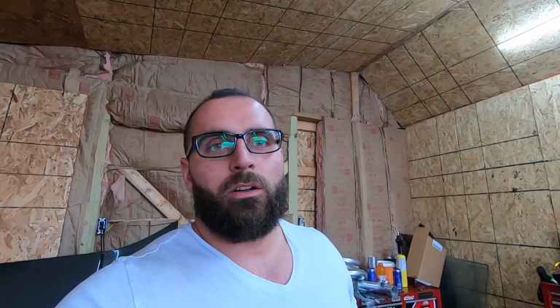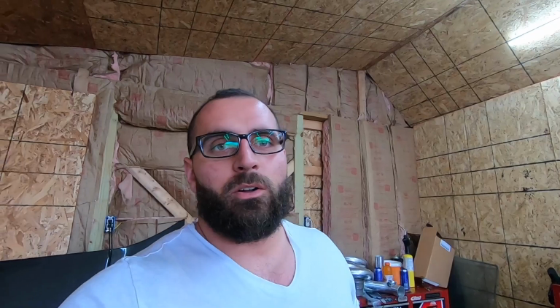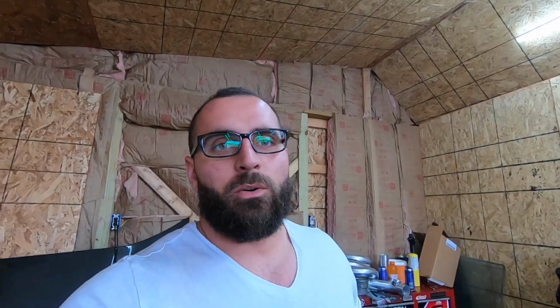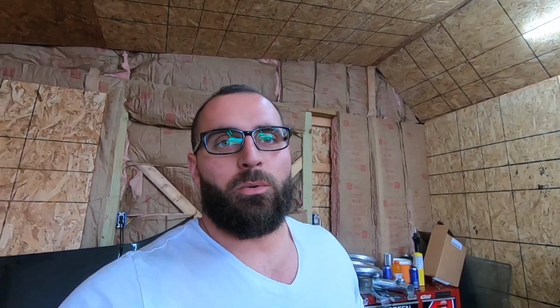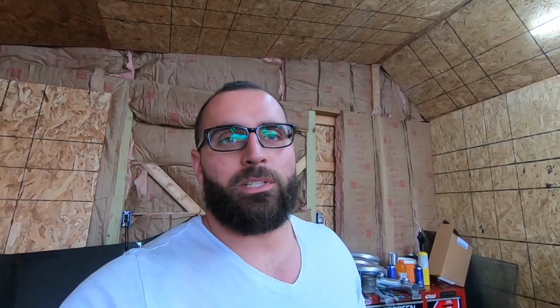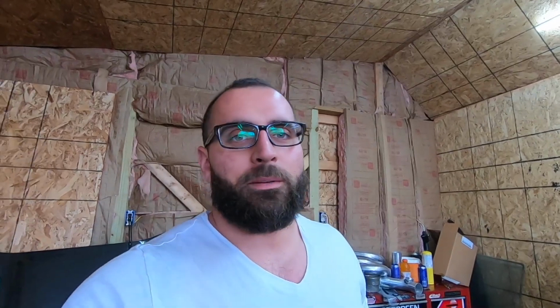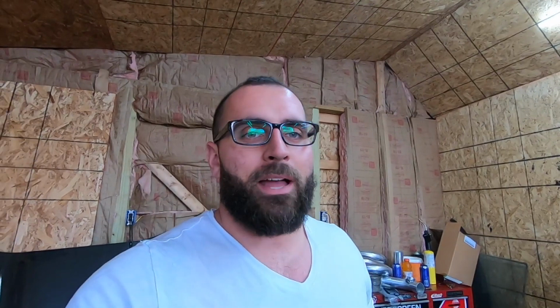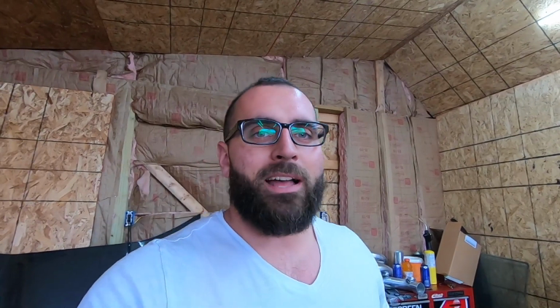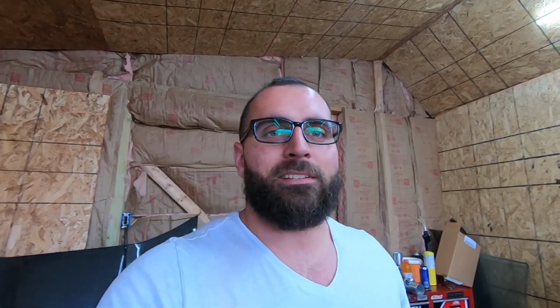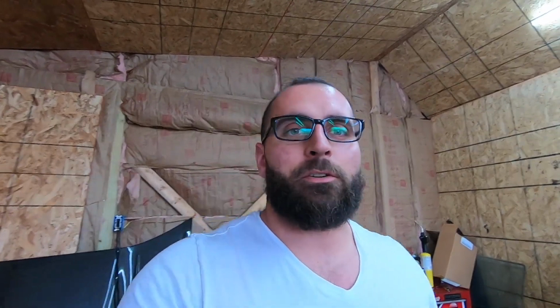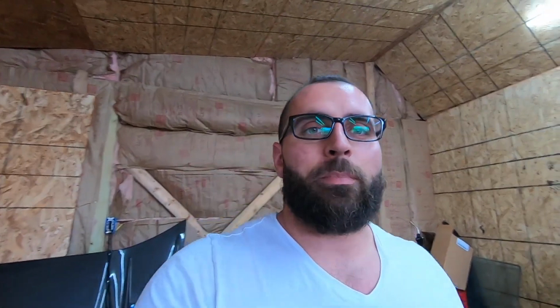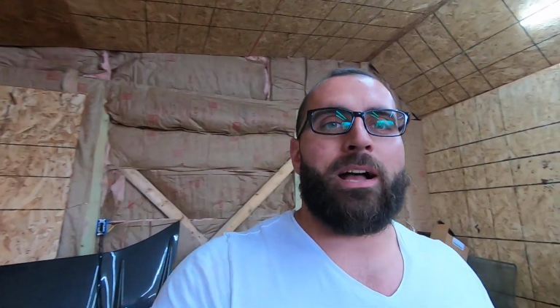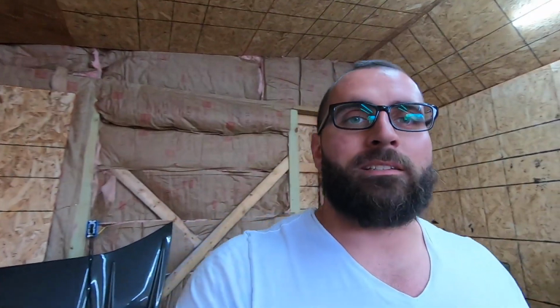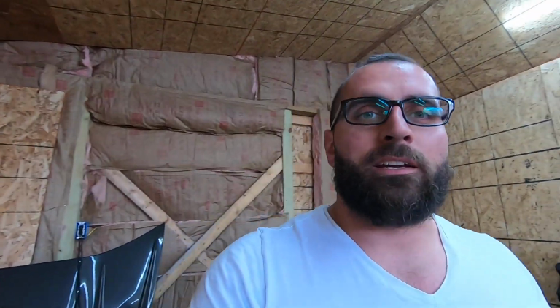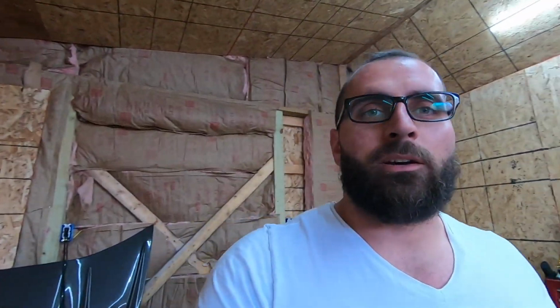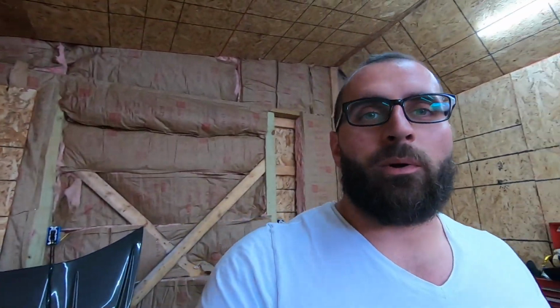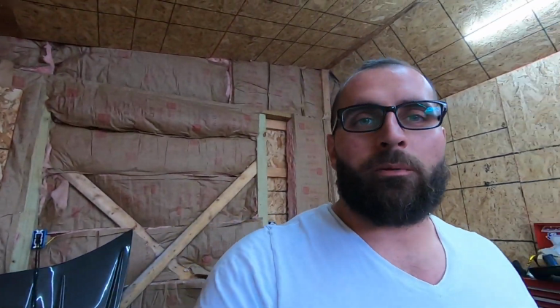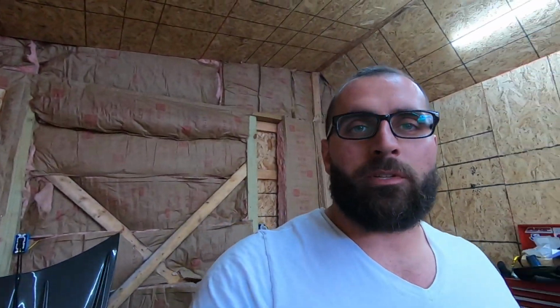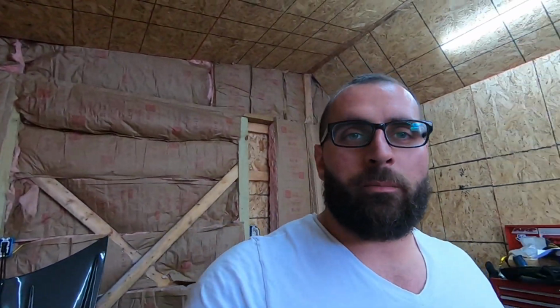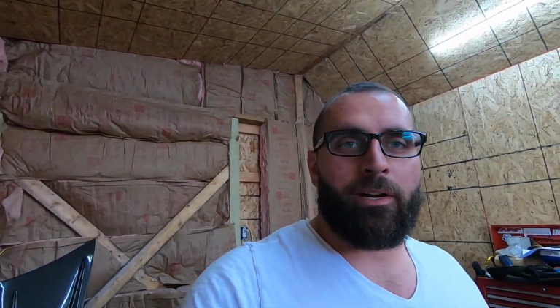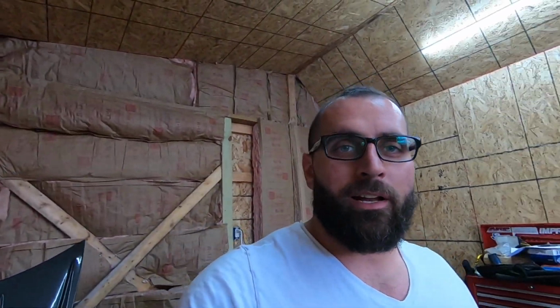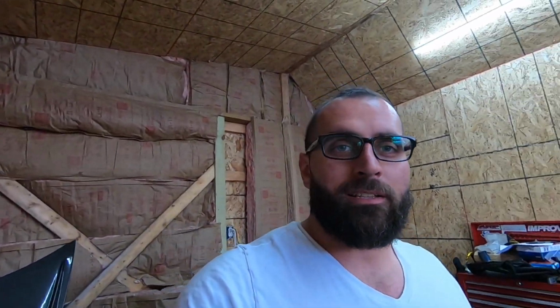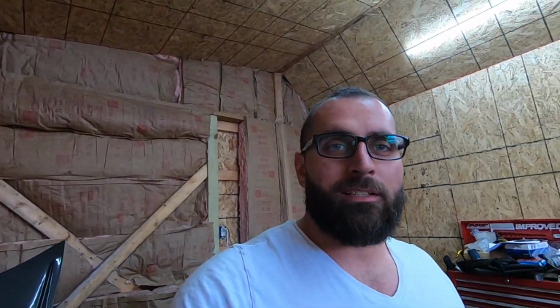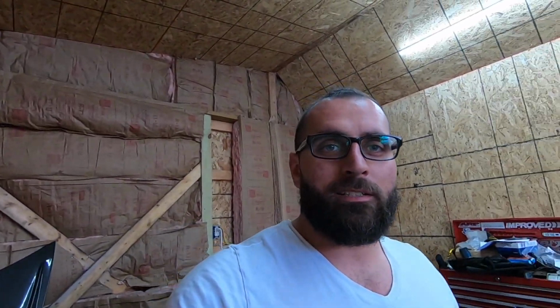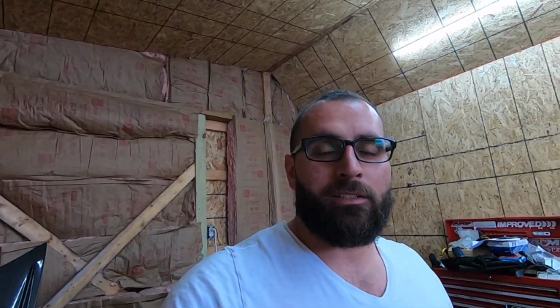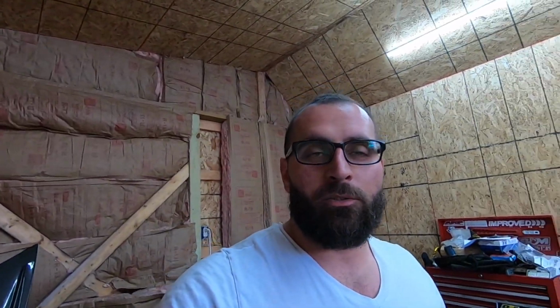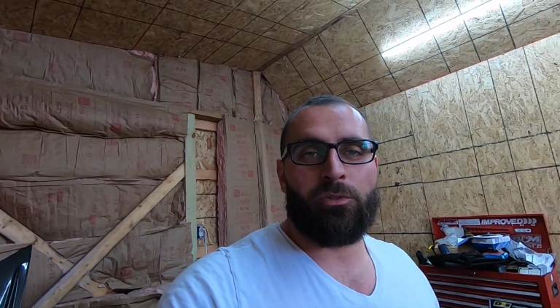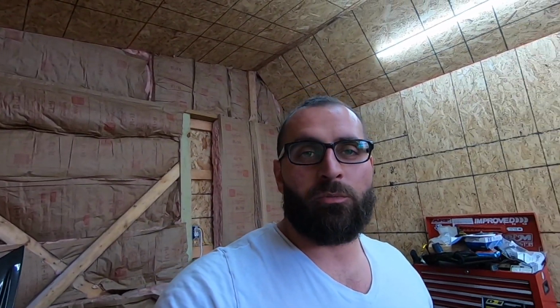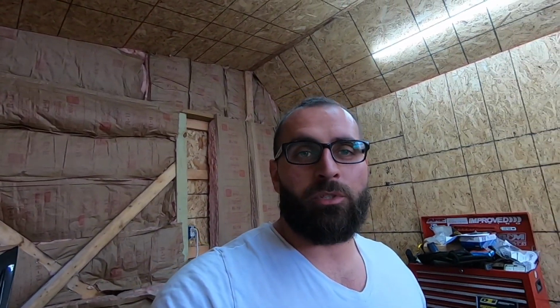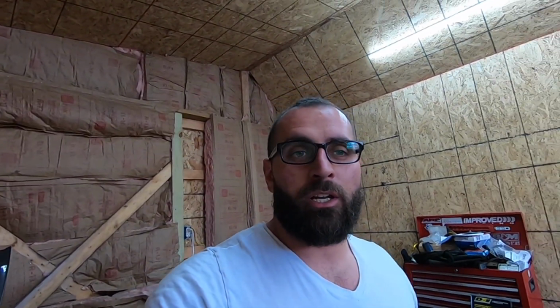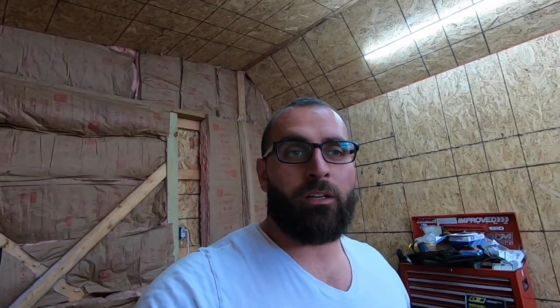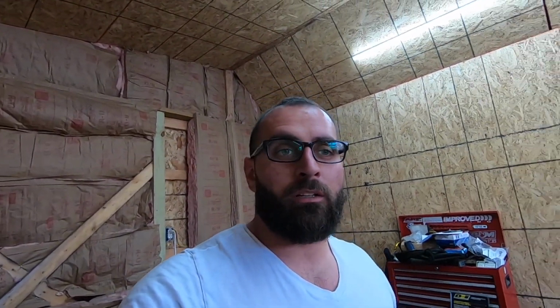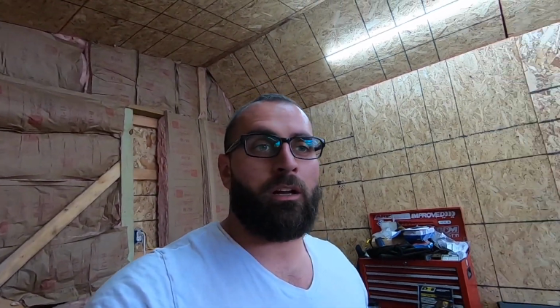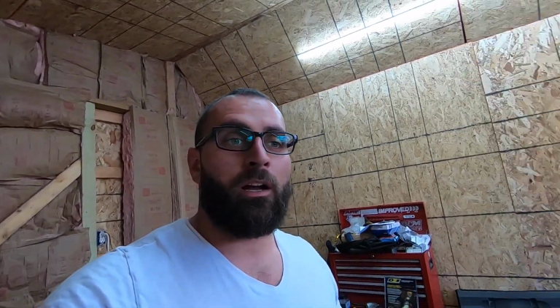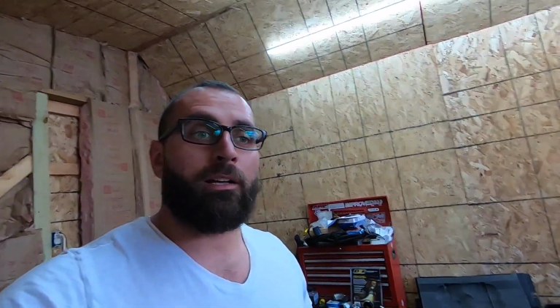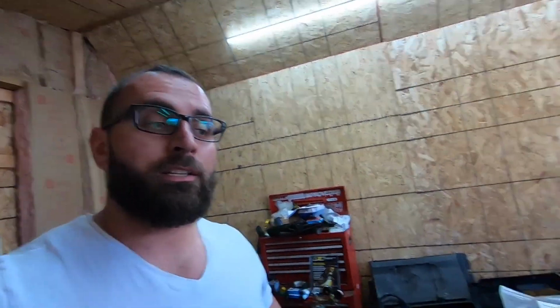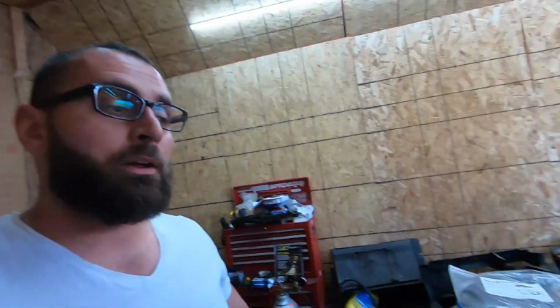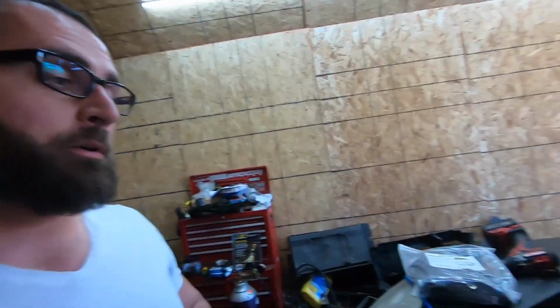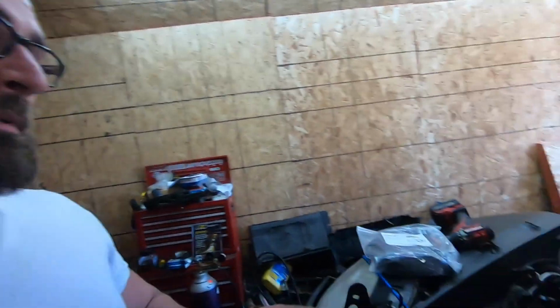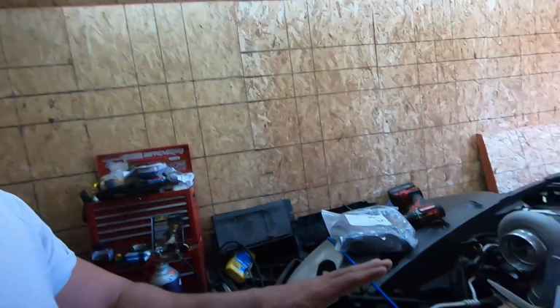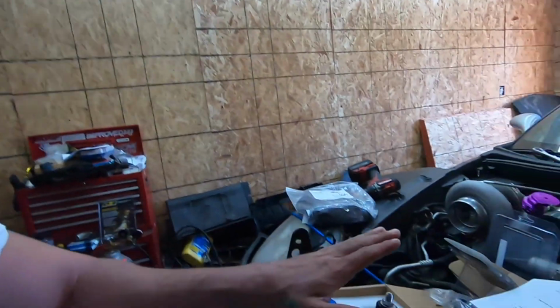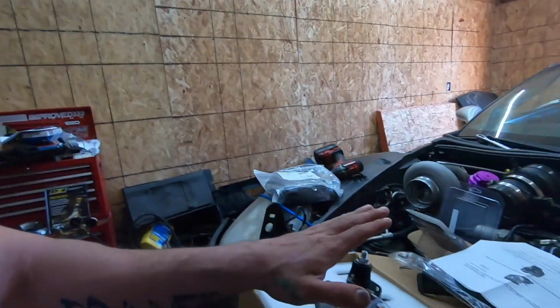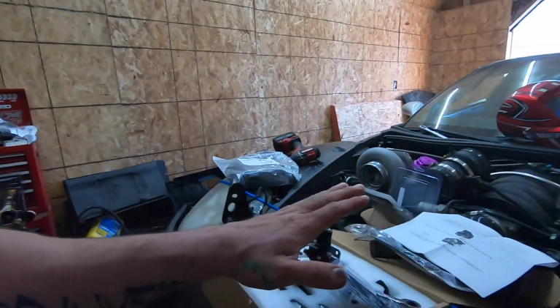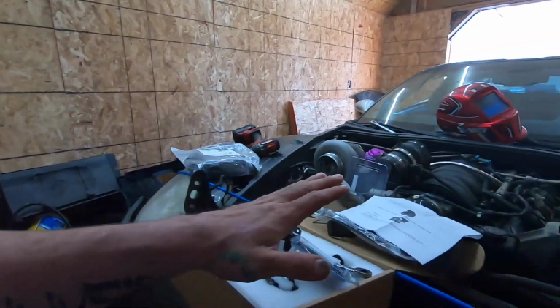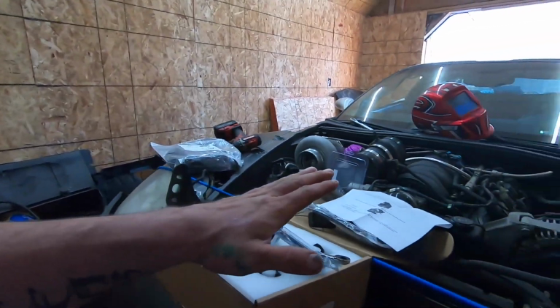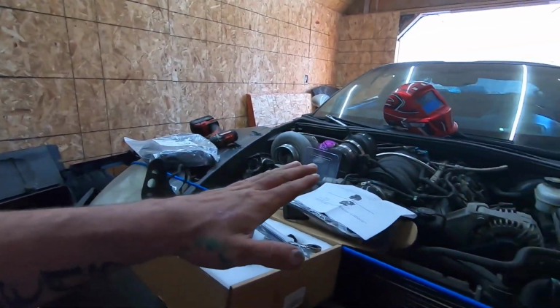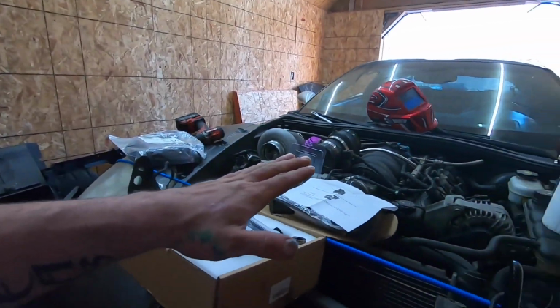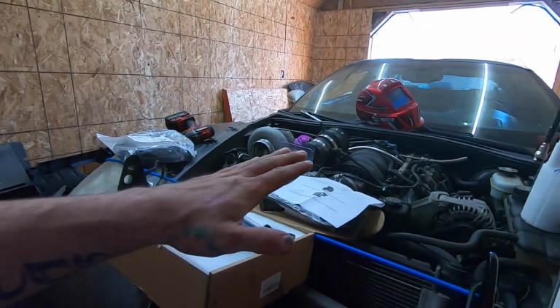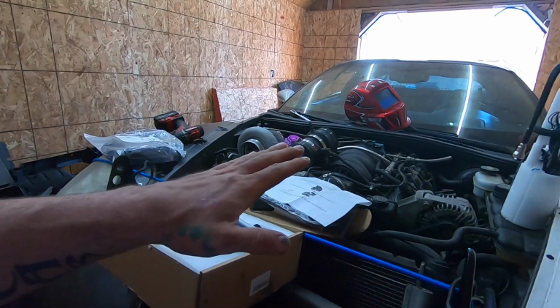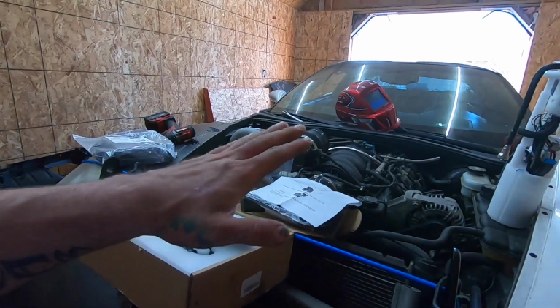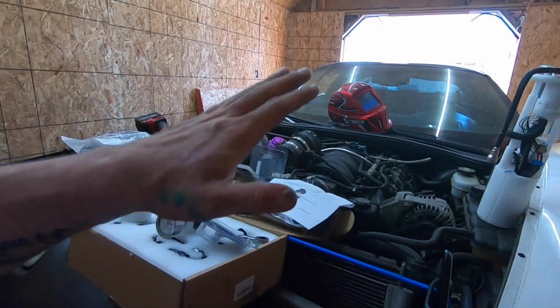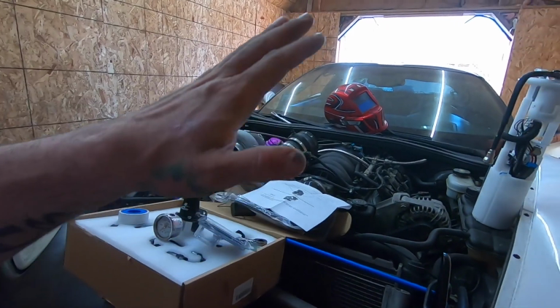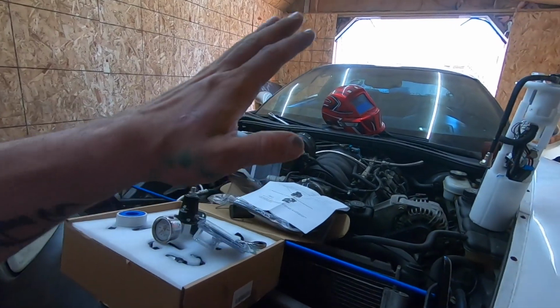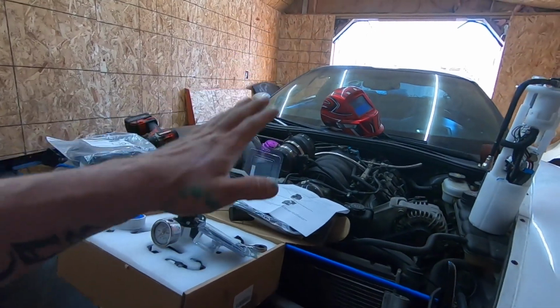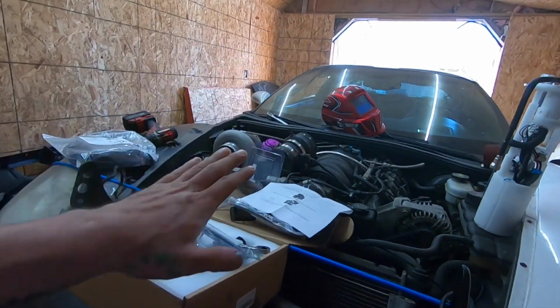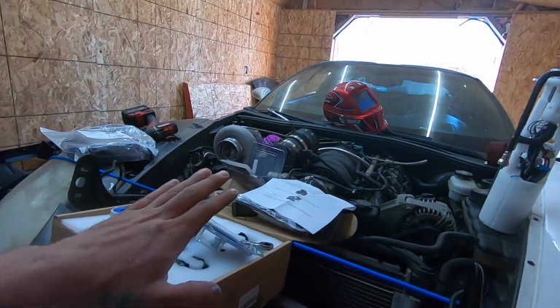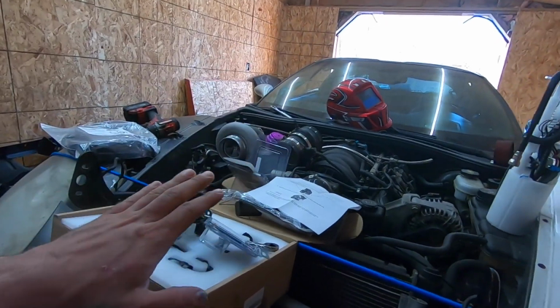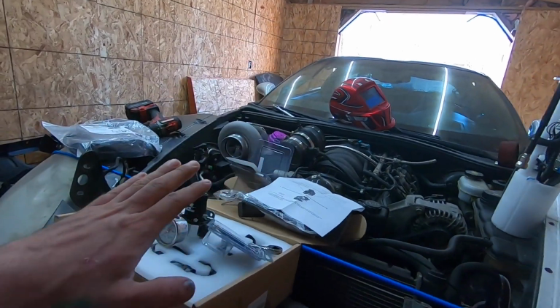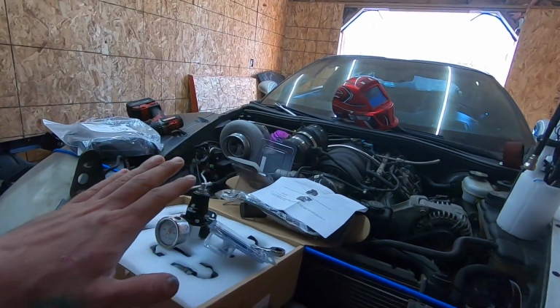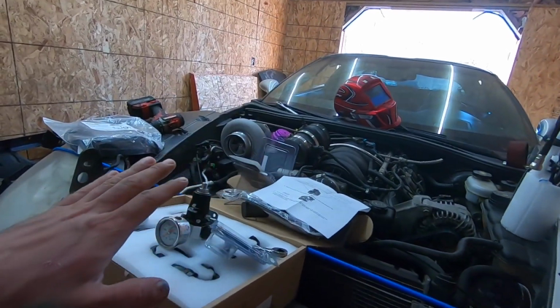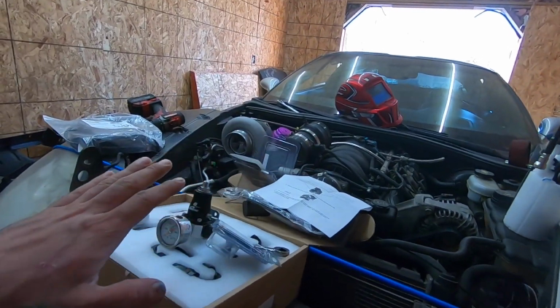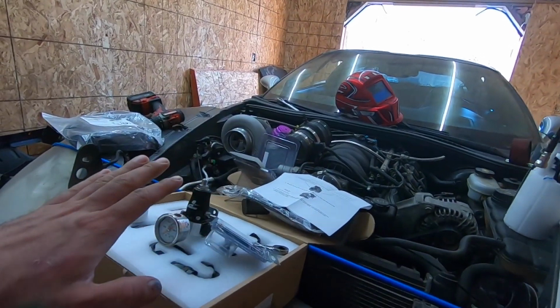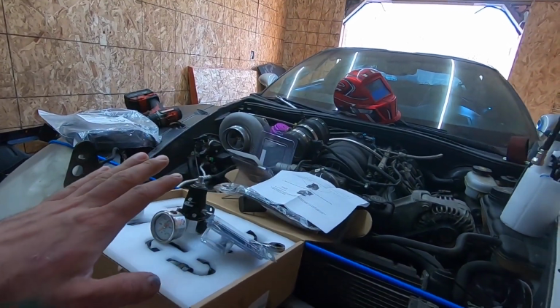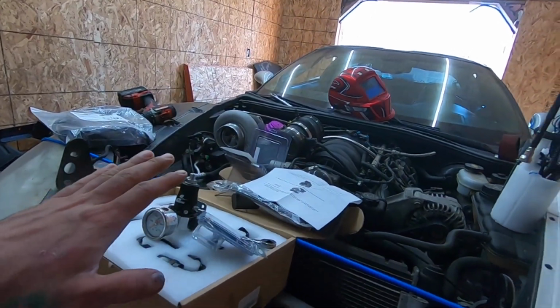What's up guys? Nick Rapazi here. Welcome to the Paradise C6 YouTube channel. Today we're going to be working on the Corvette, getting the fuel system going.